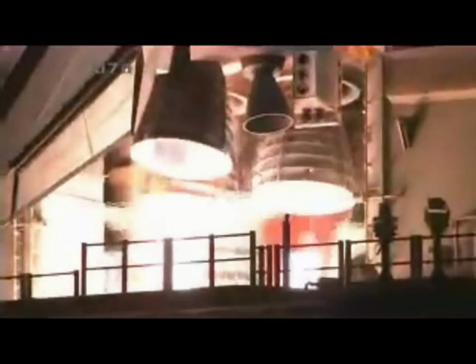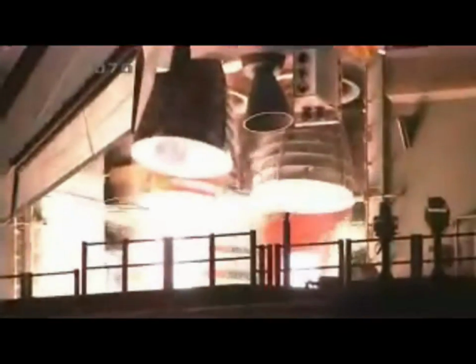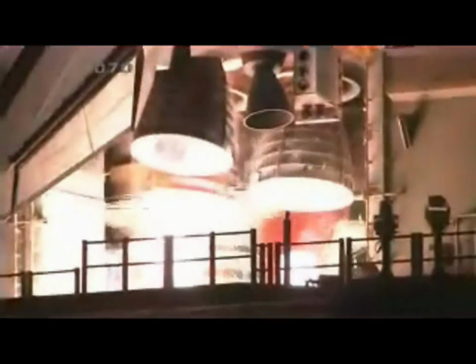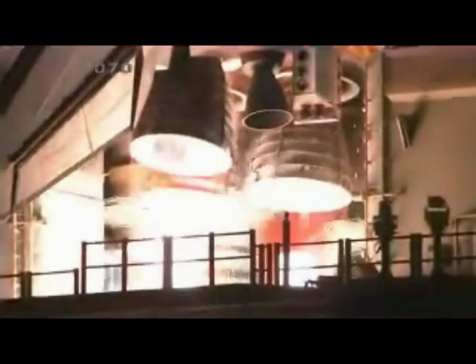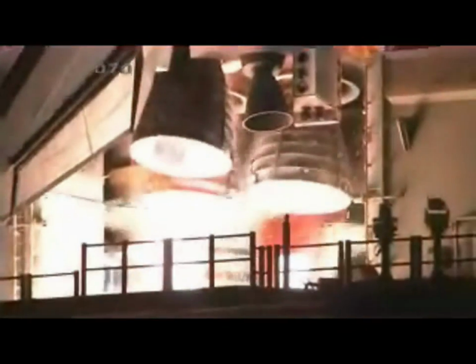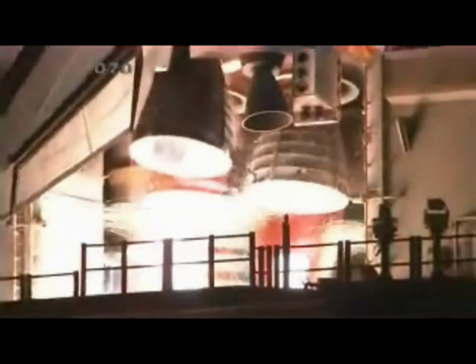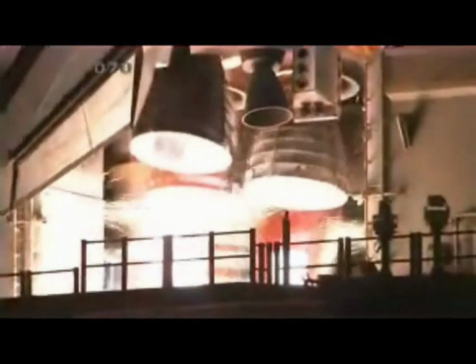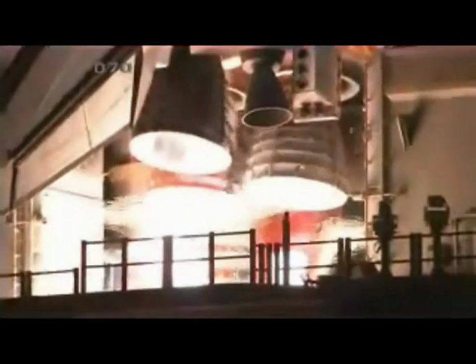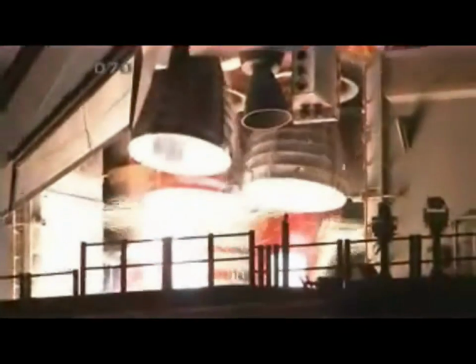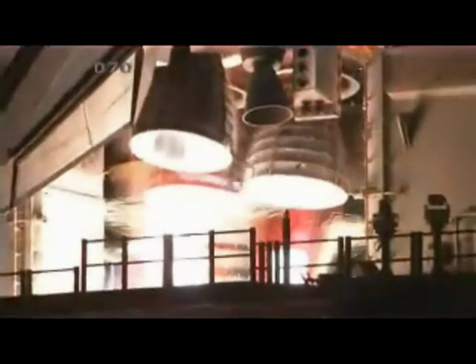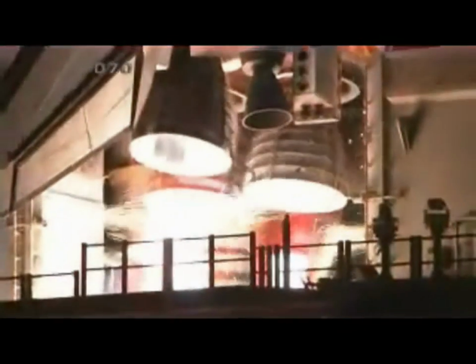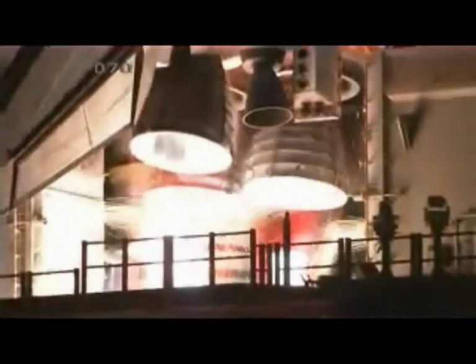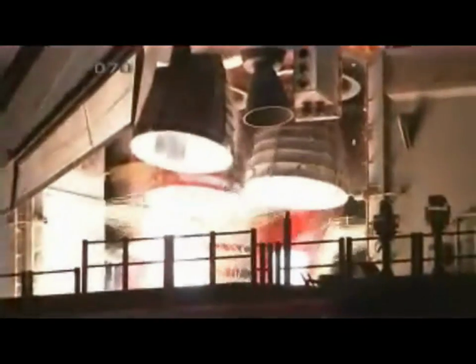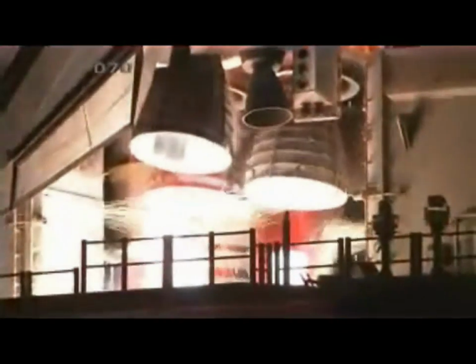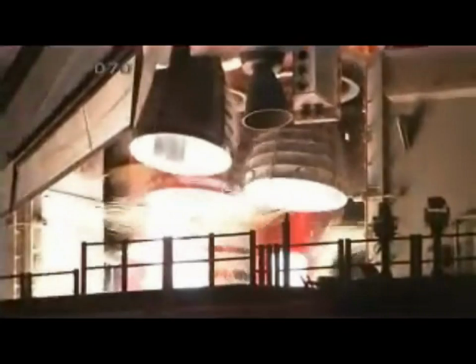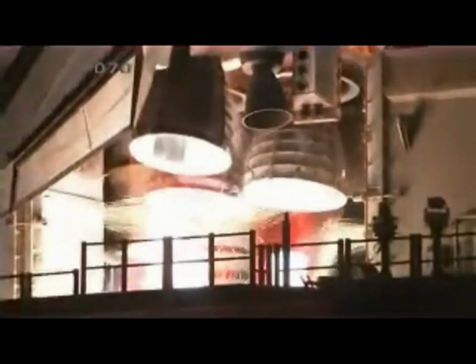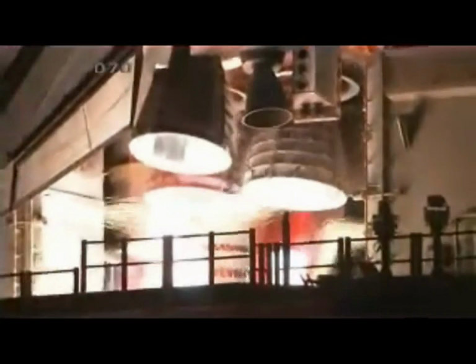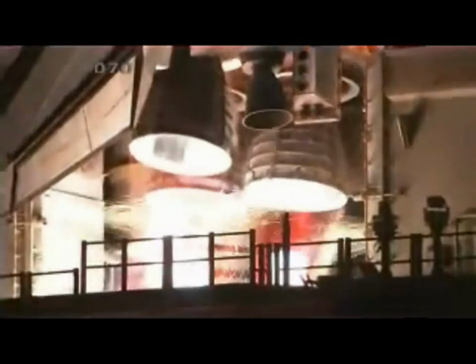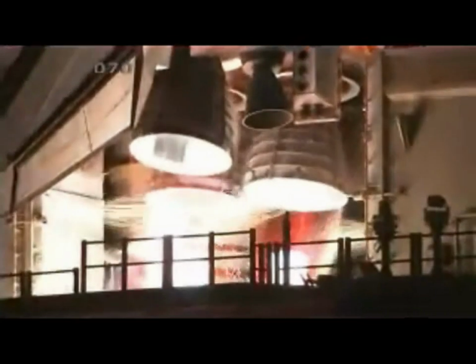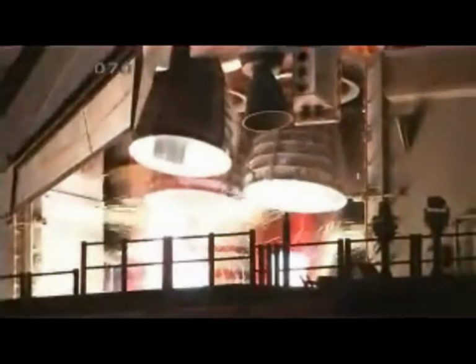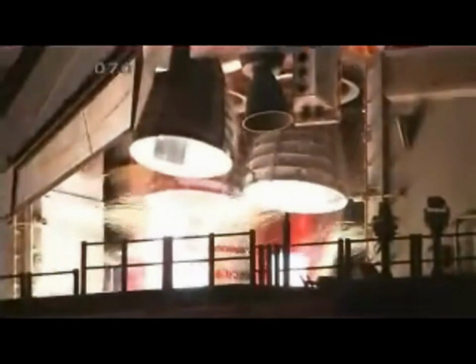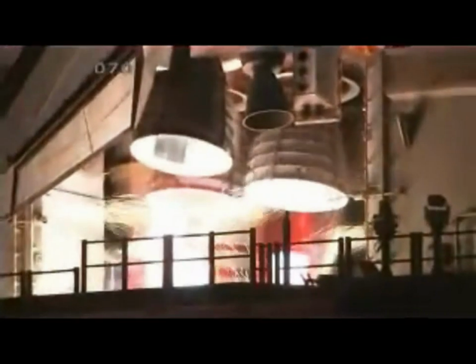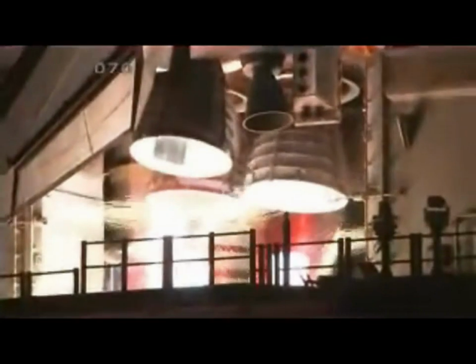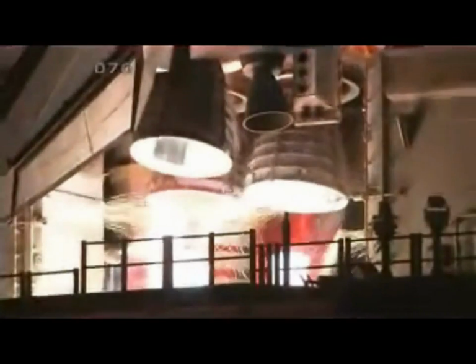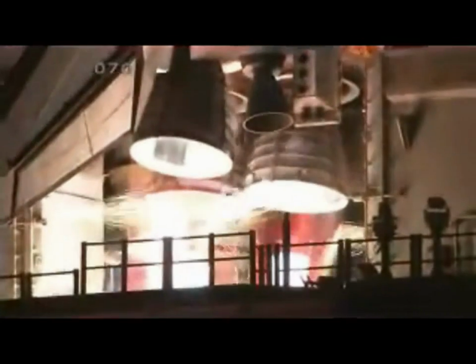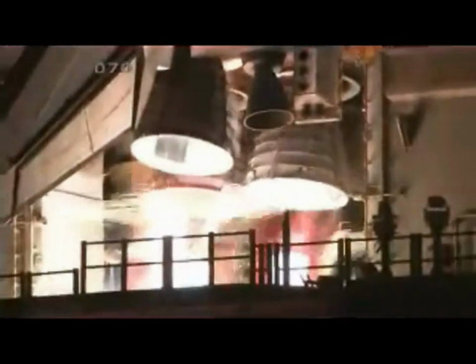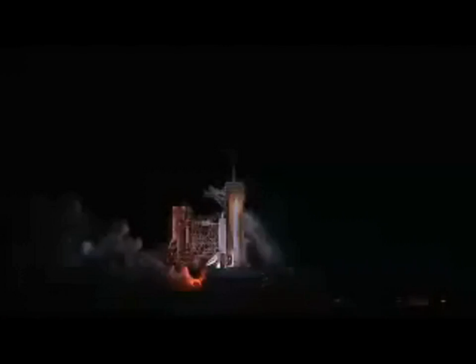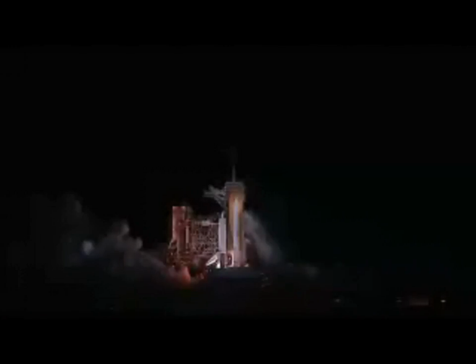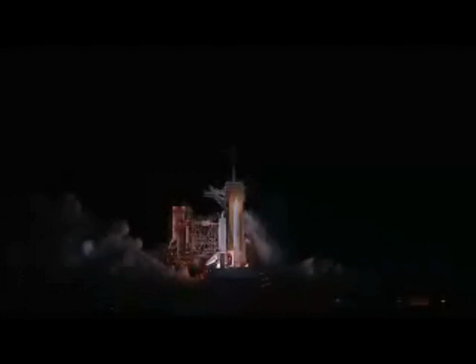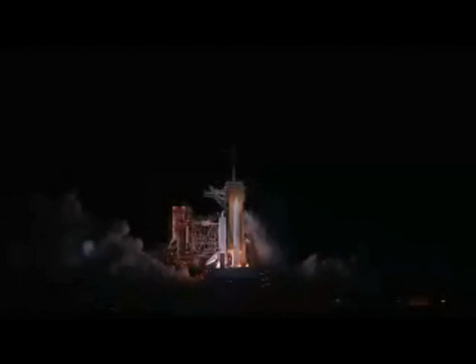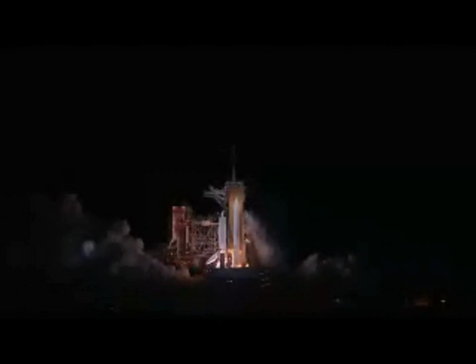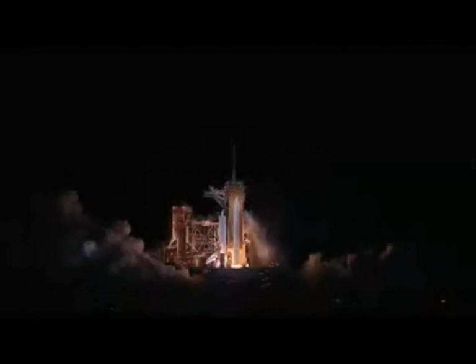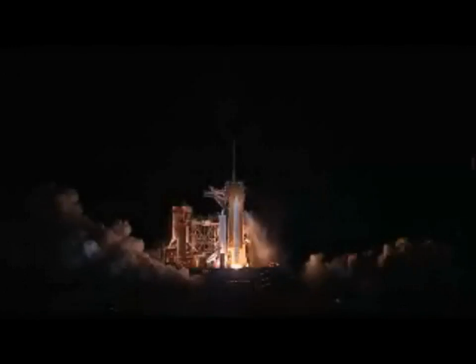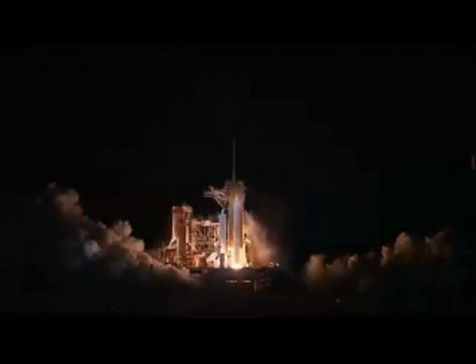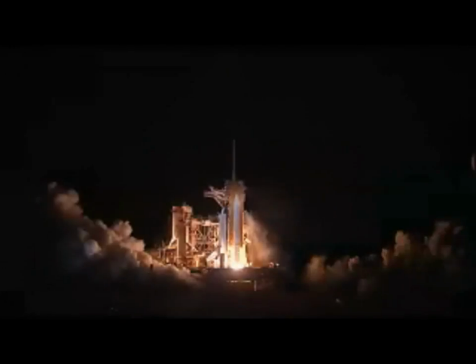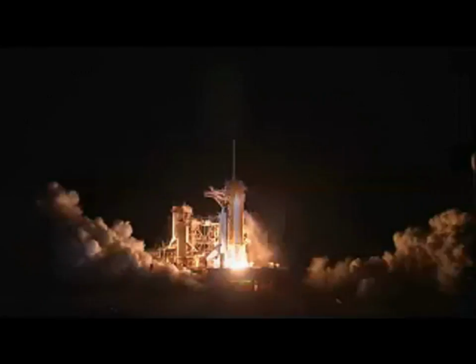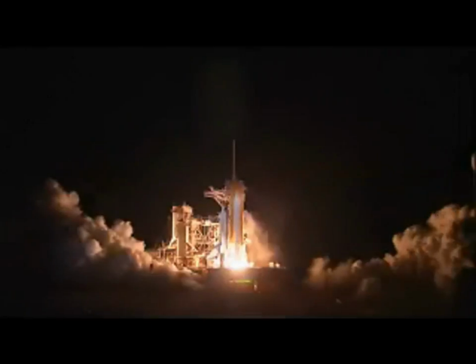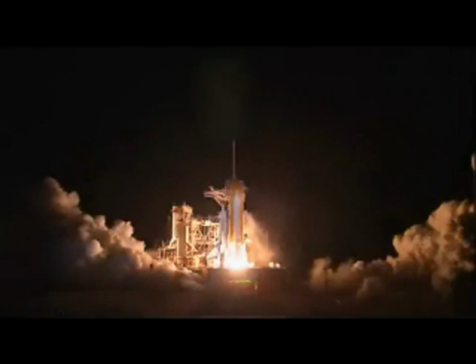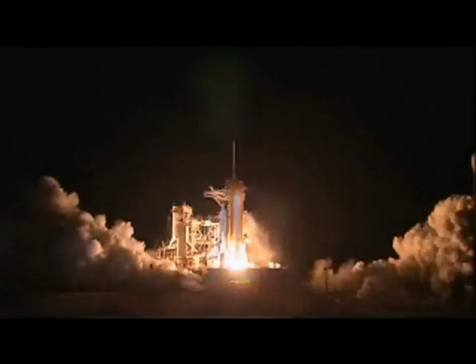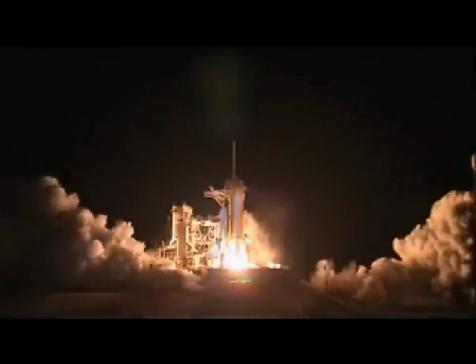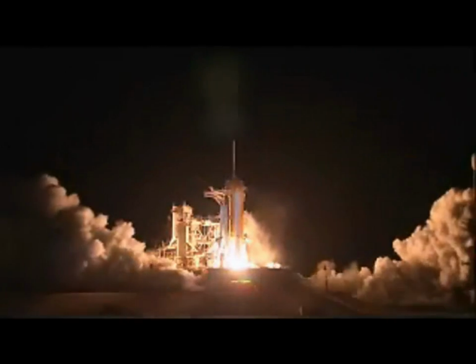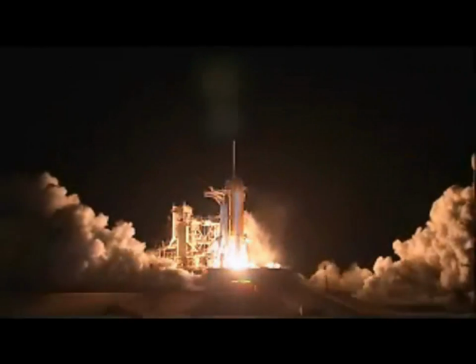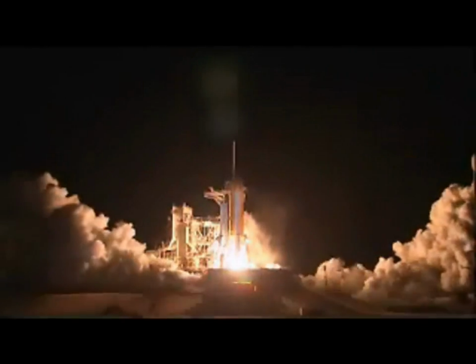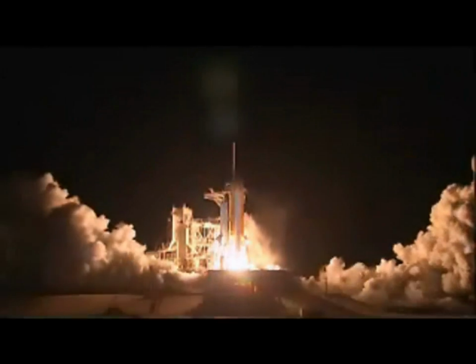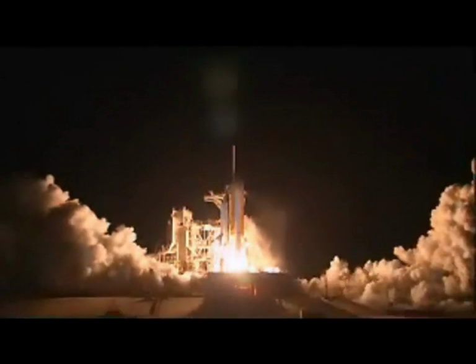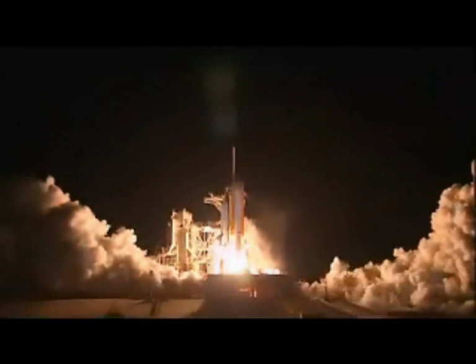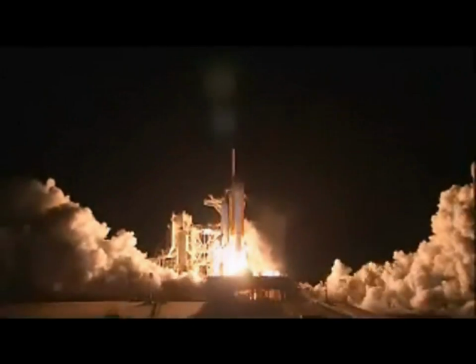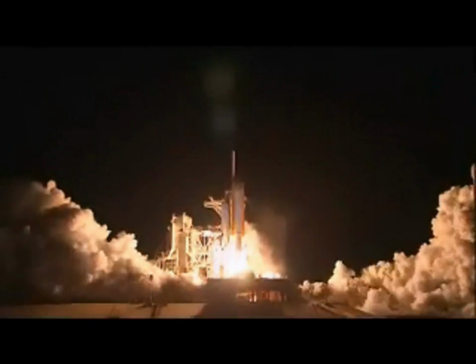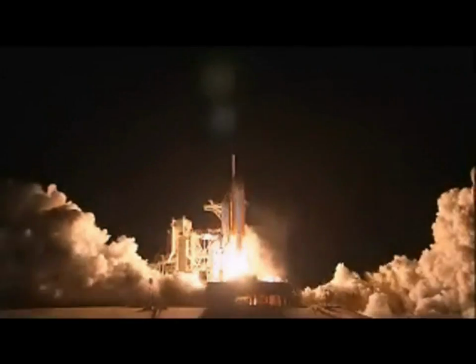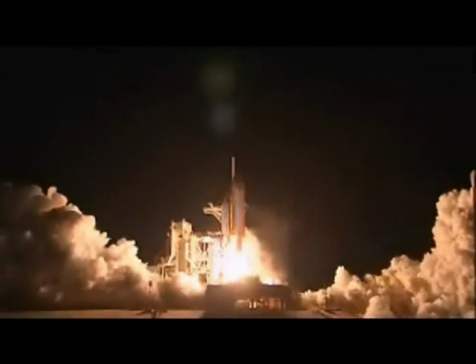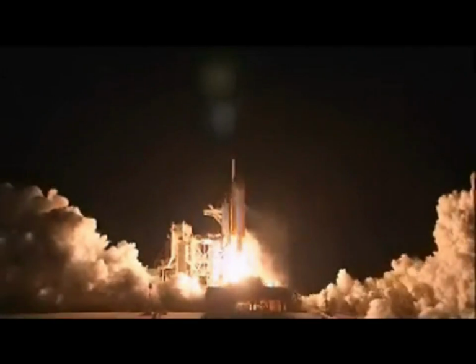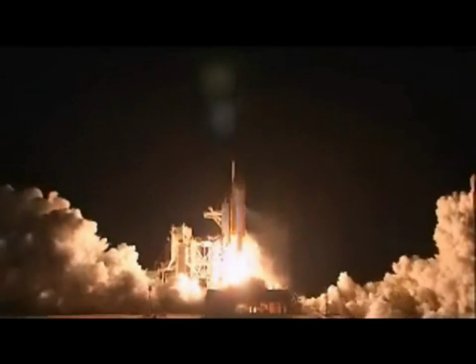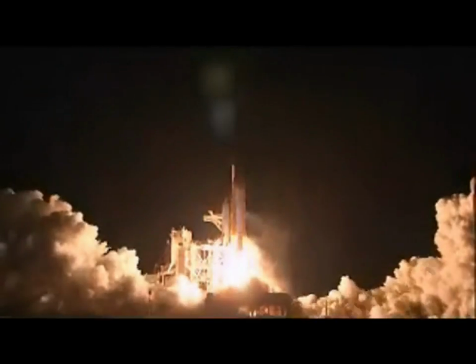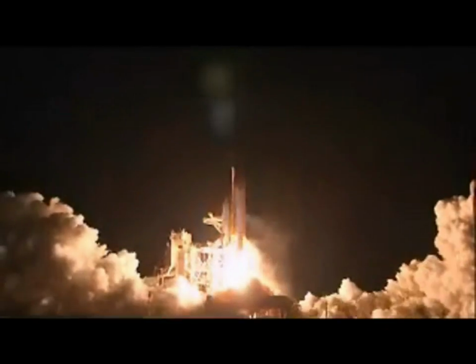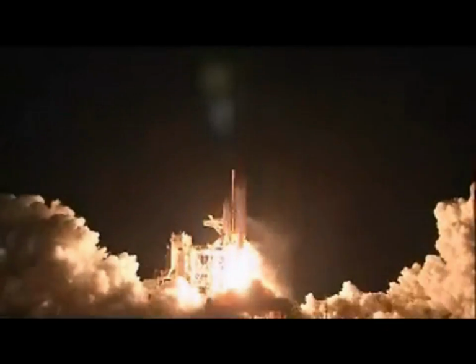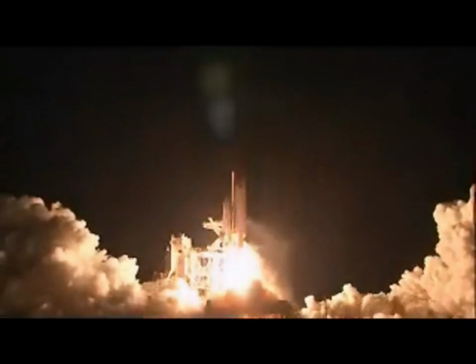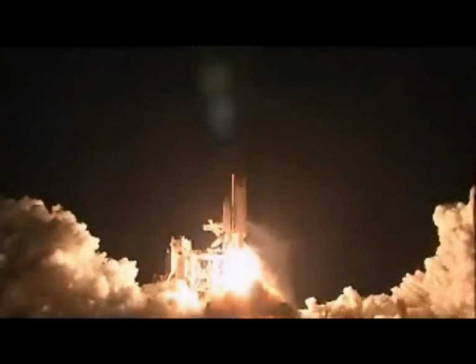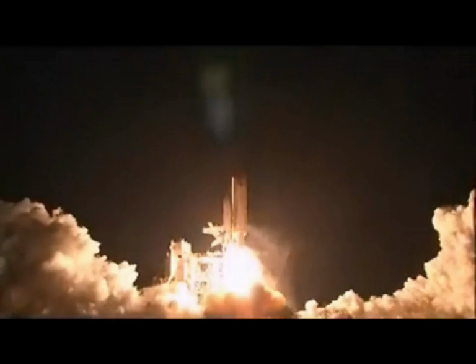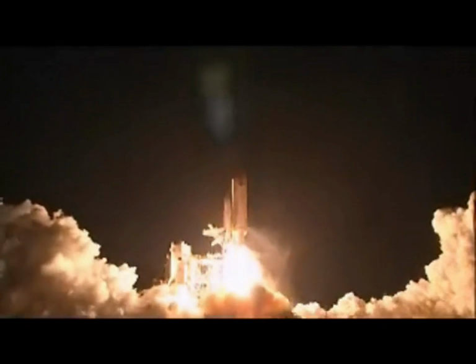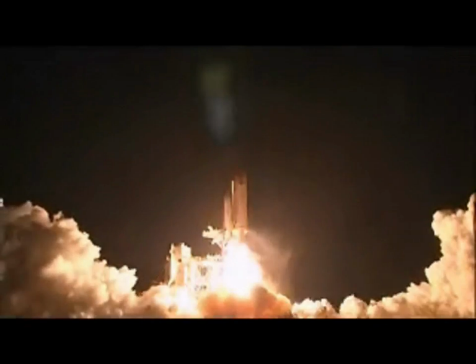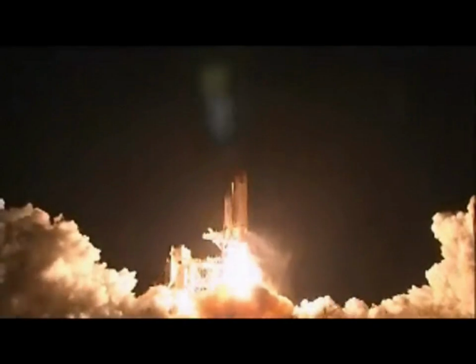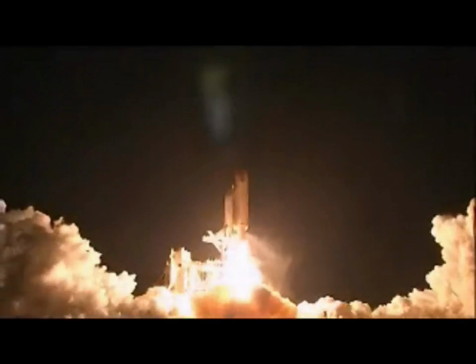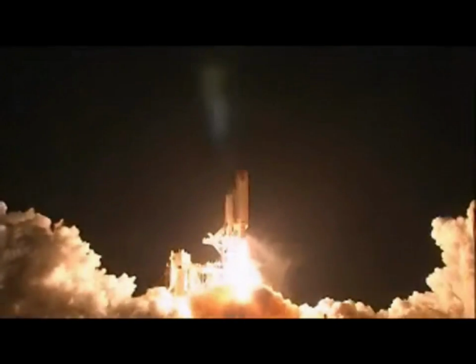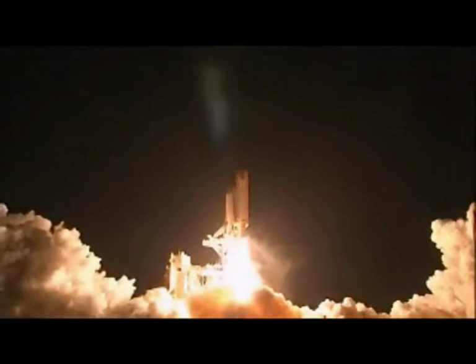Three, two, one, zero. Booster ignition and liftoff of Discovery.